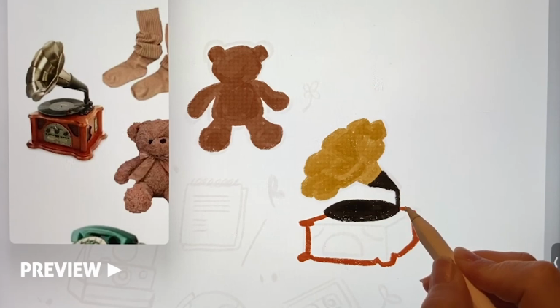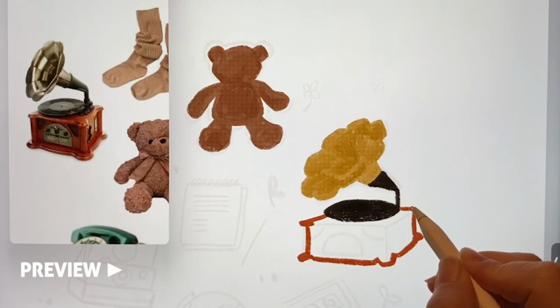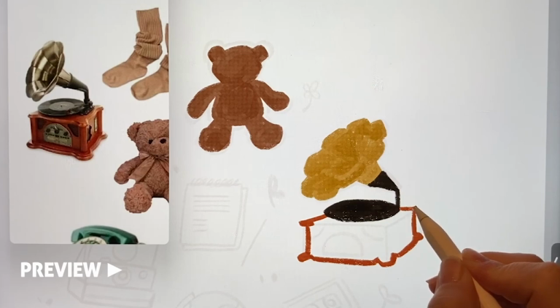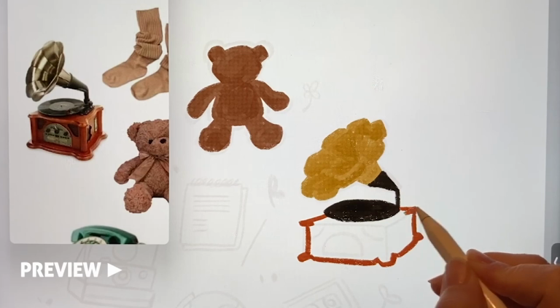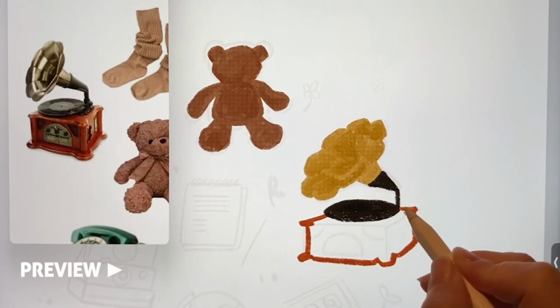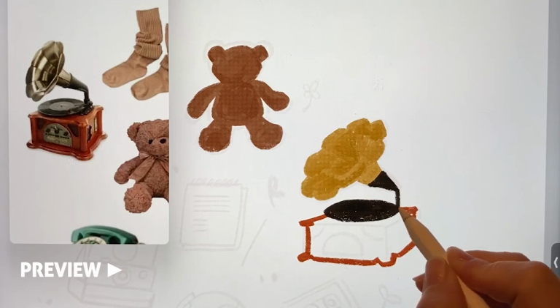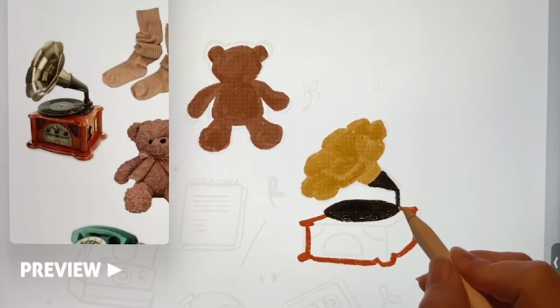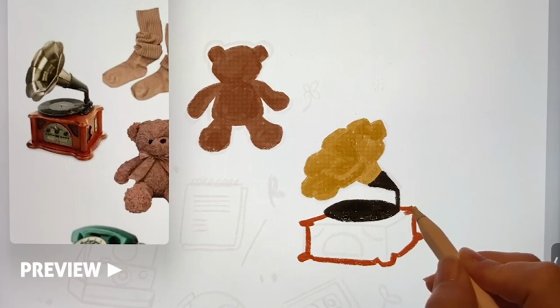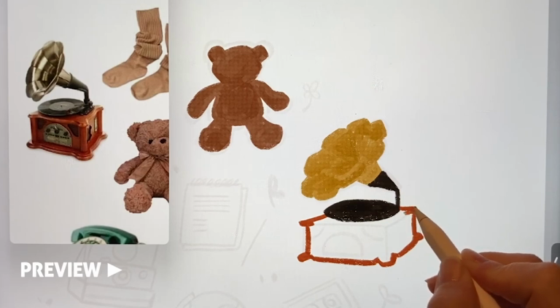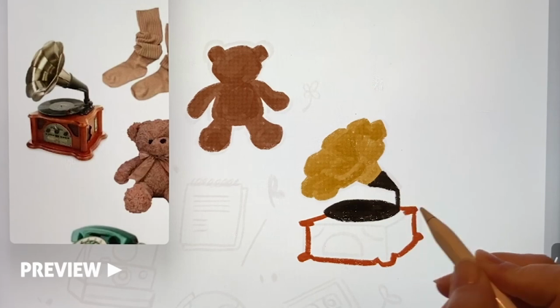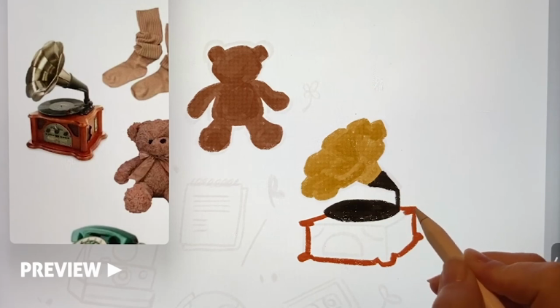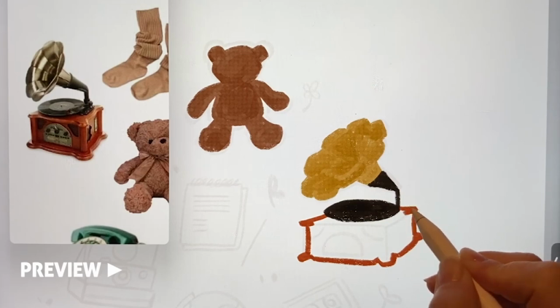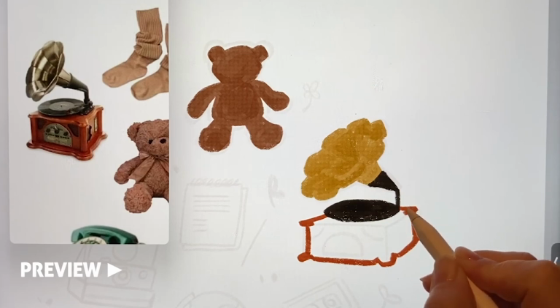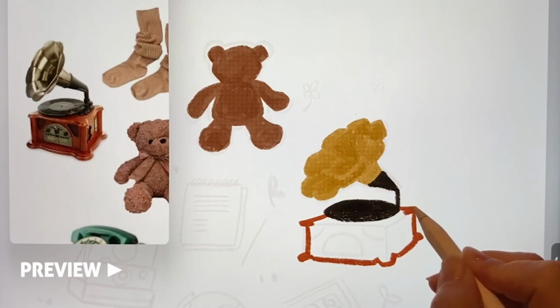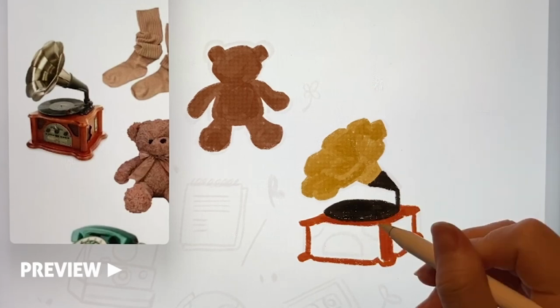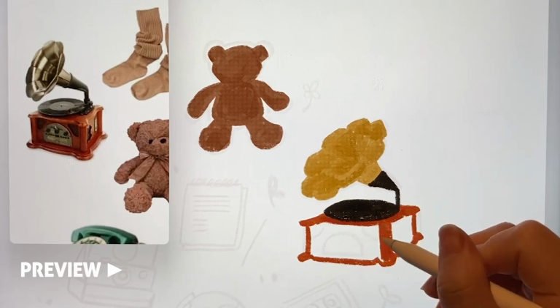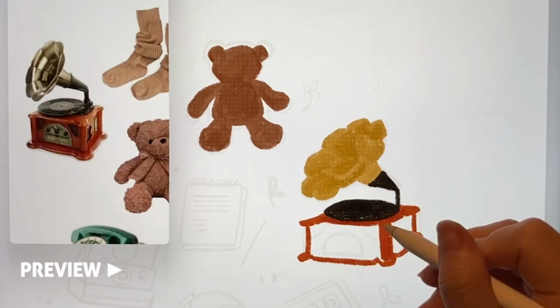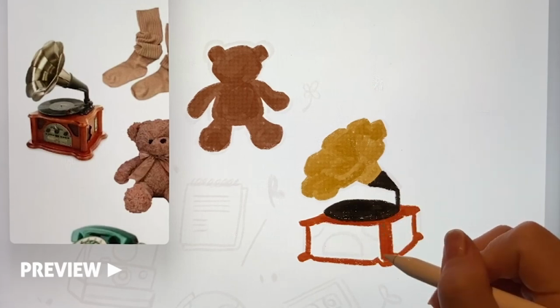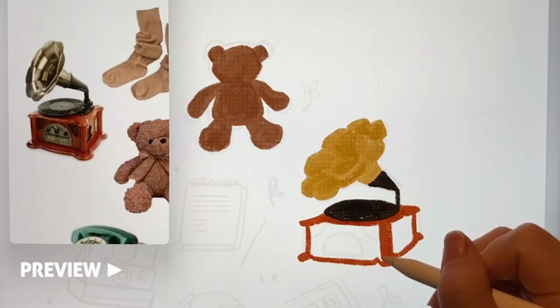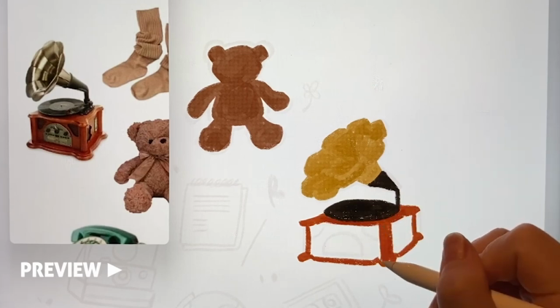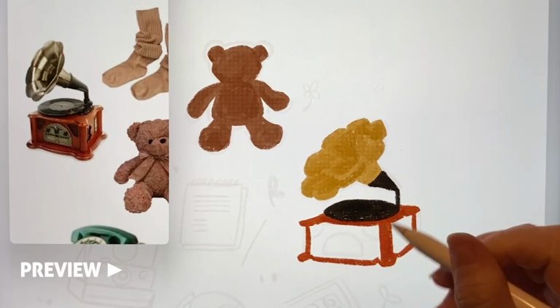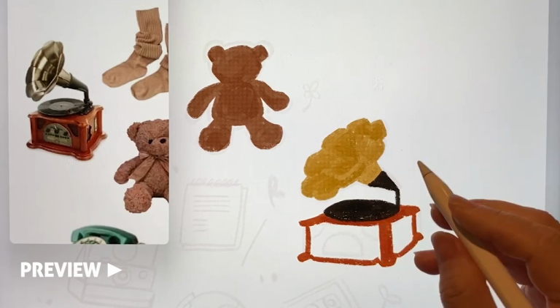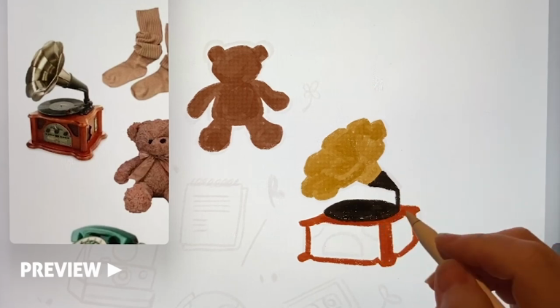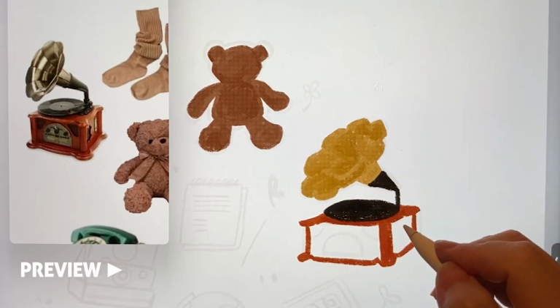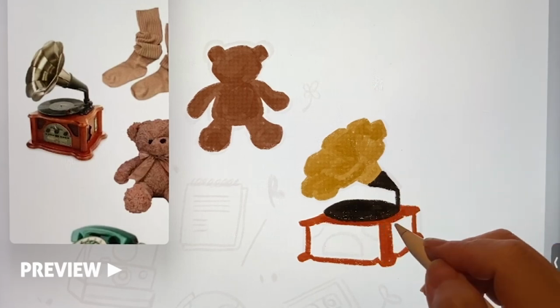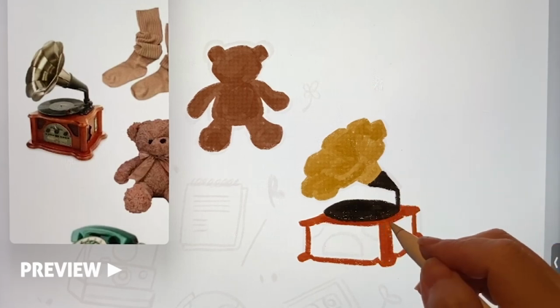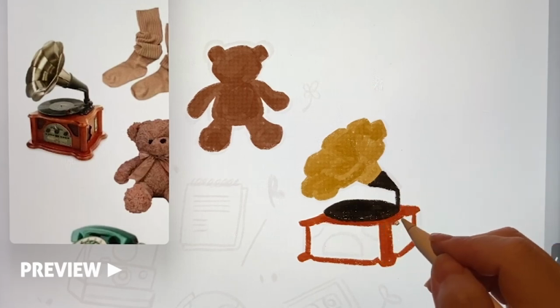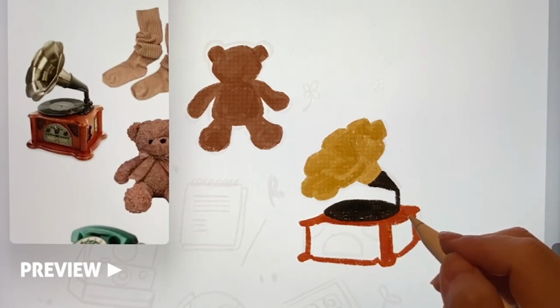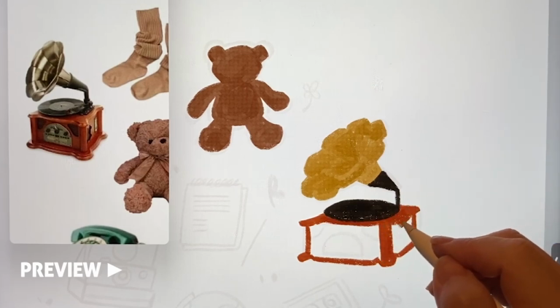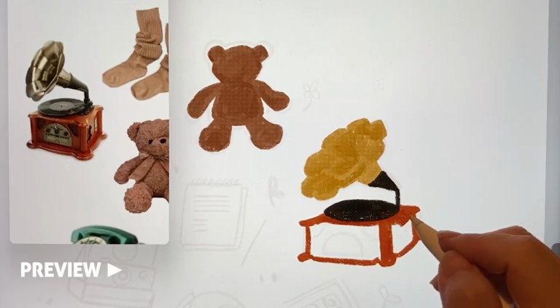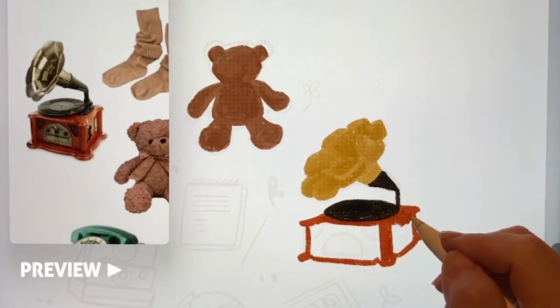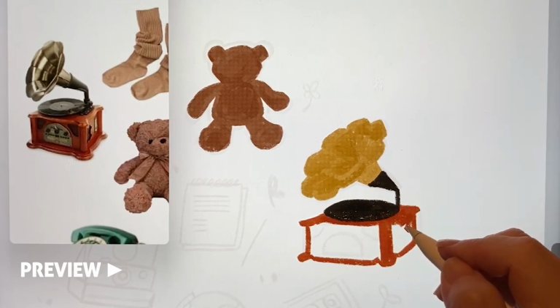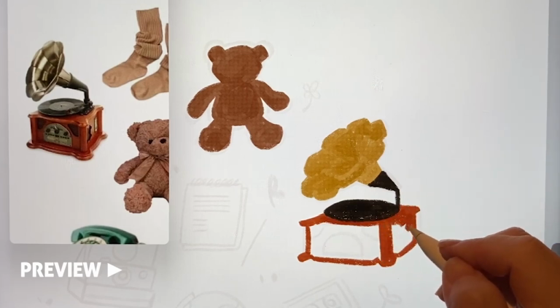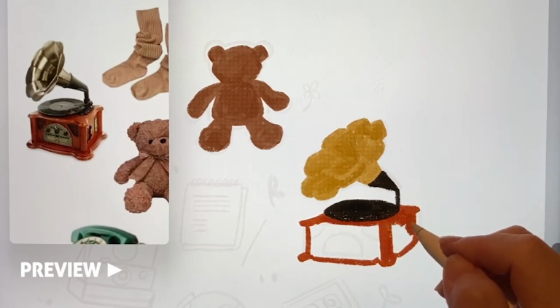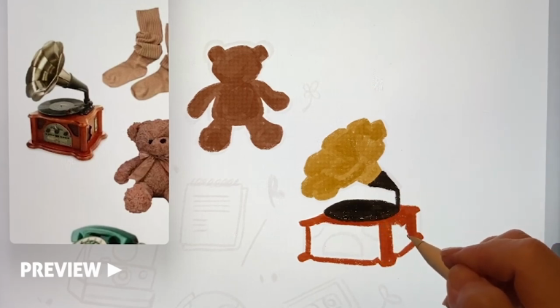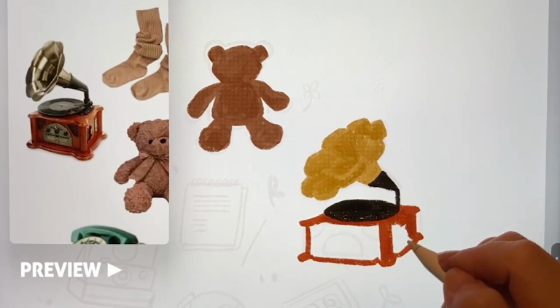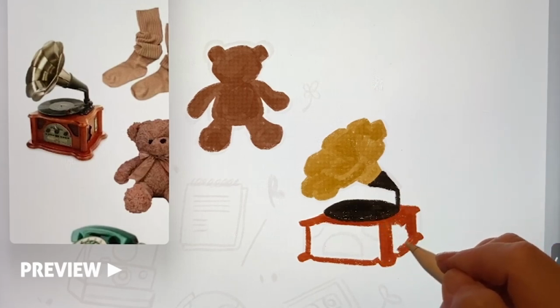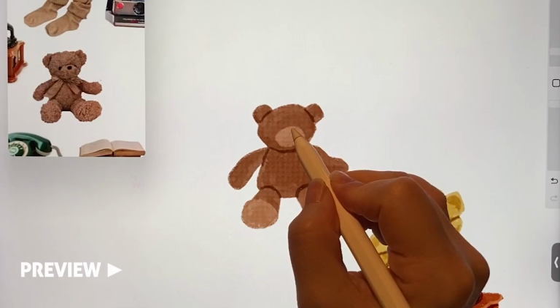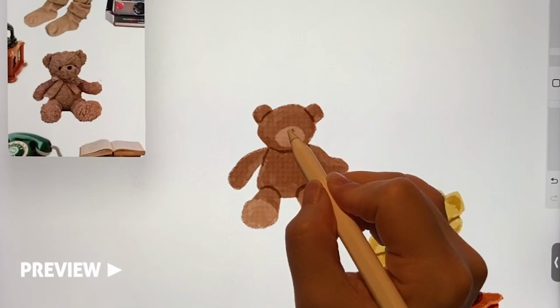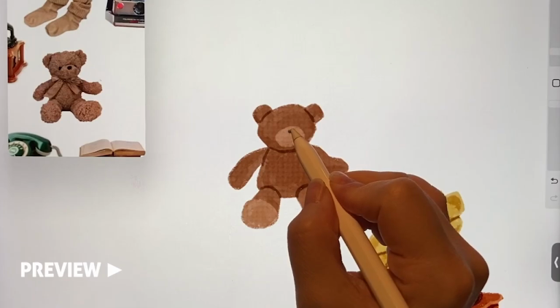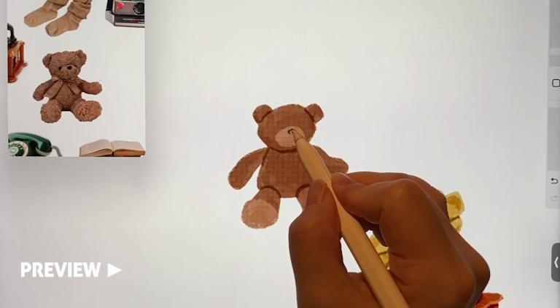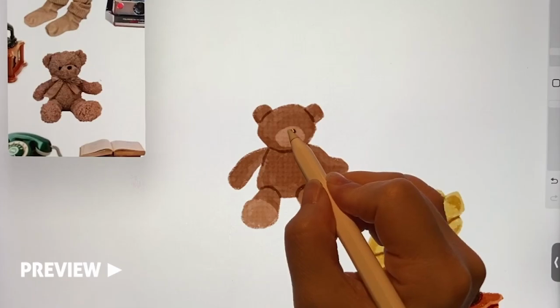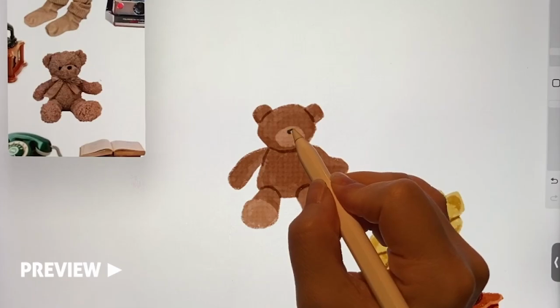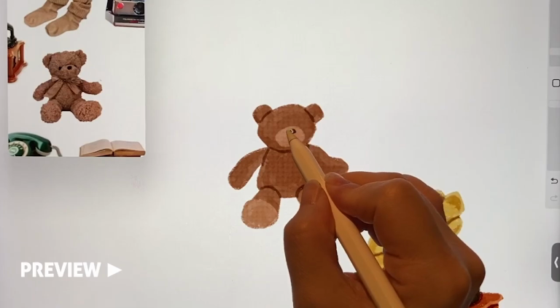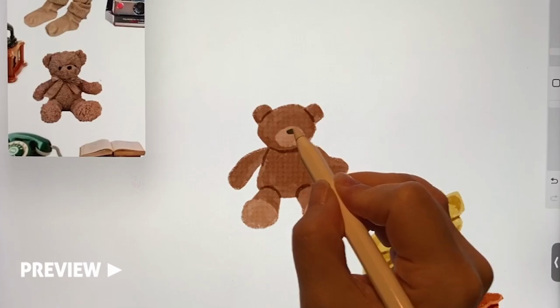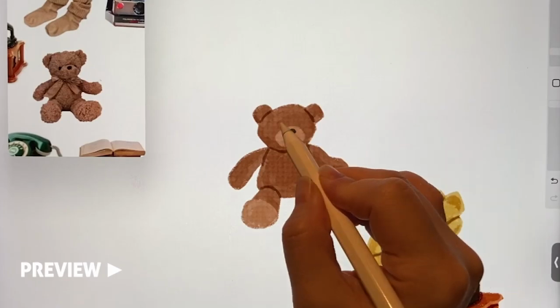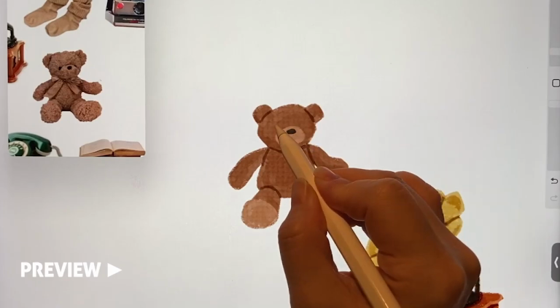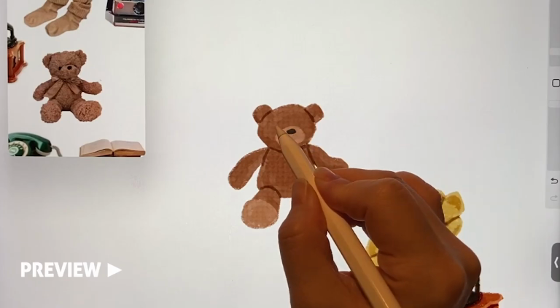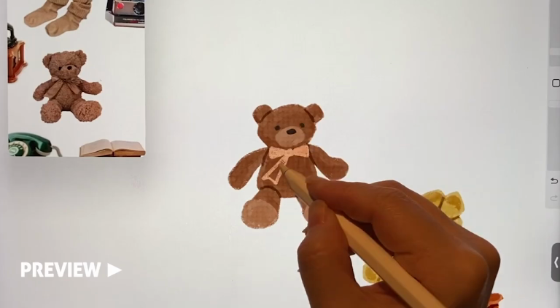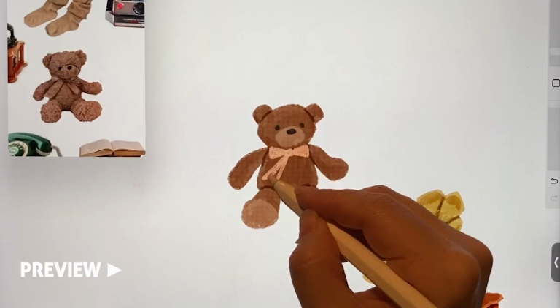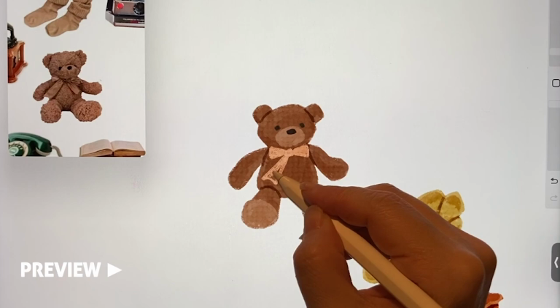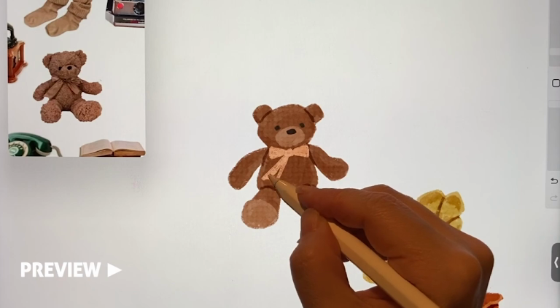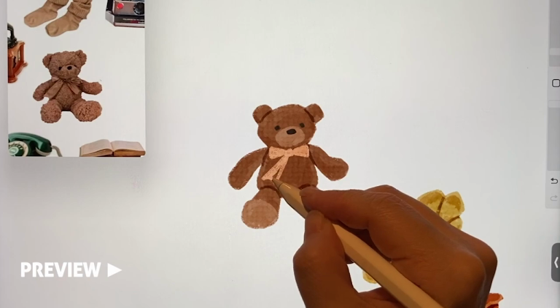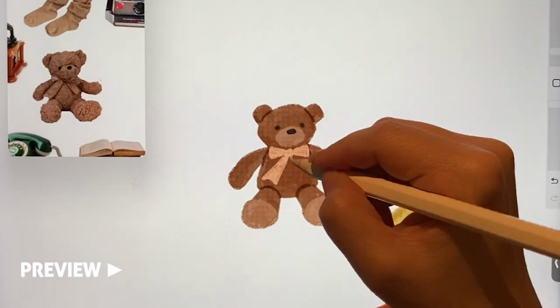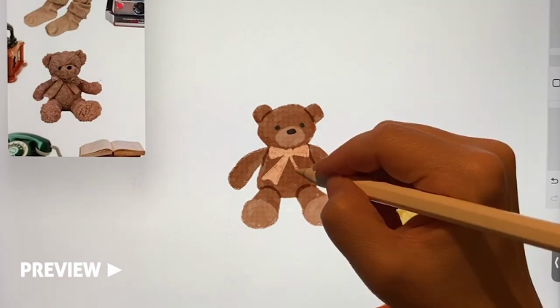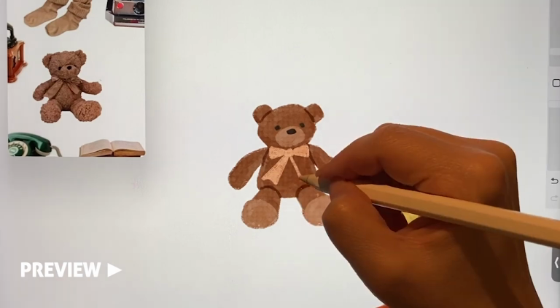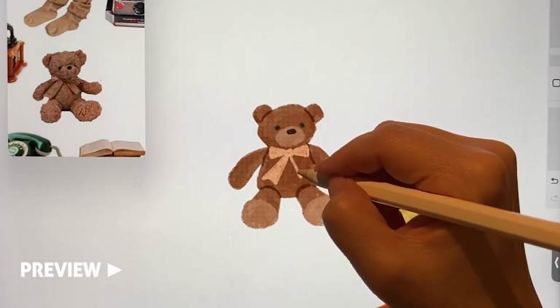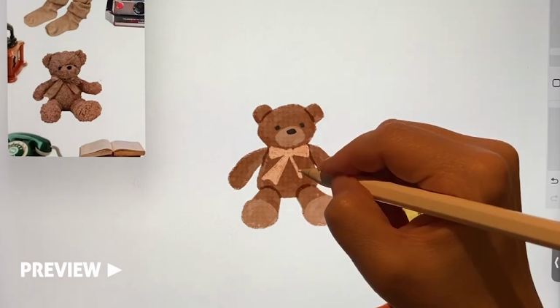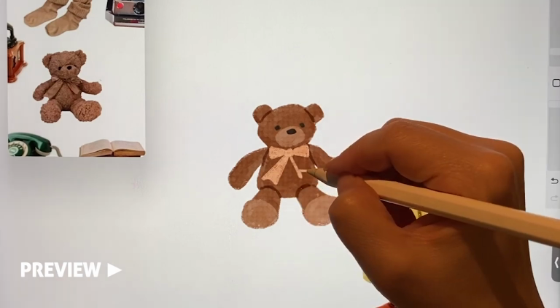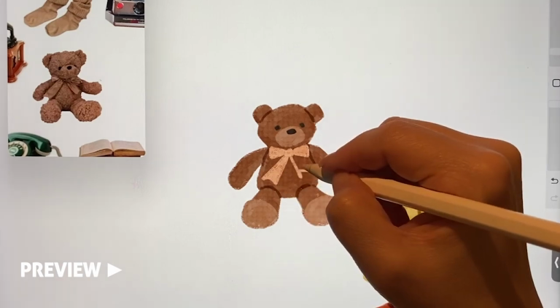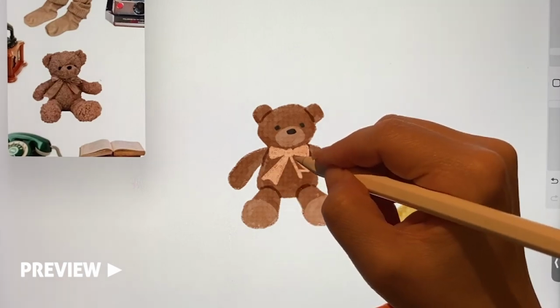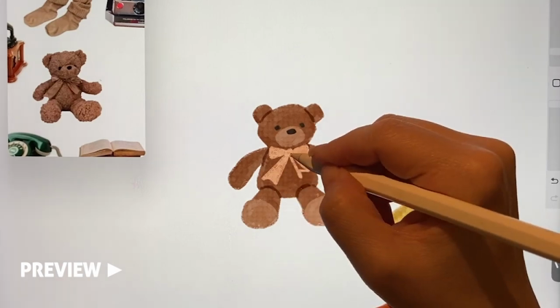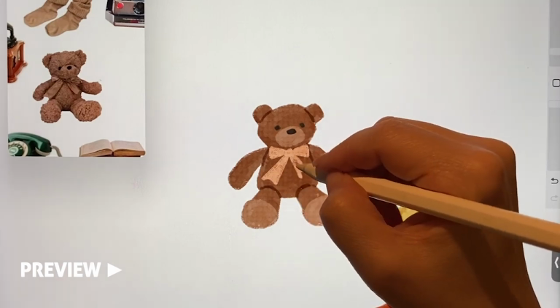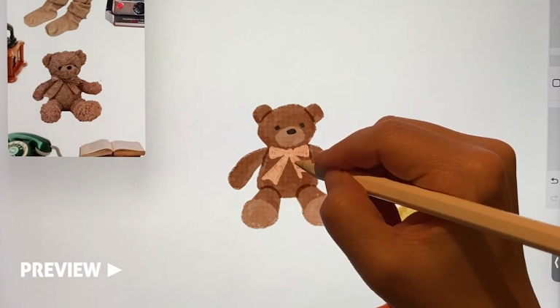The parts you shouldn't miss are these vintage feeling curves, a cute nose, and I also add pretty ribbons.